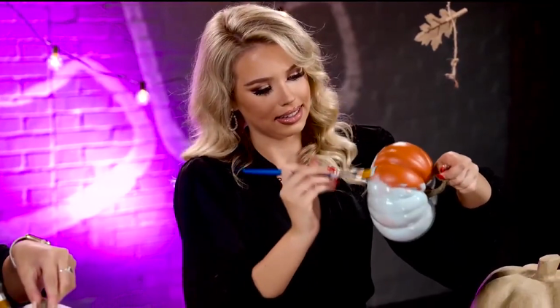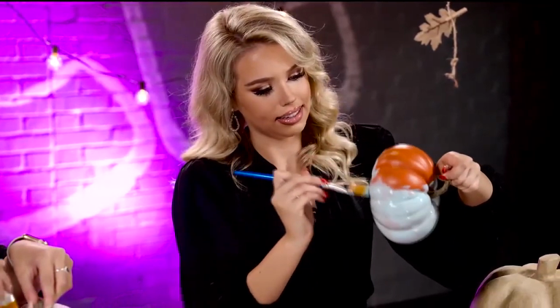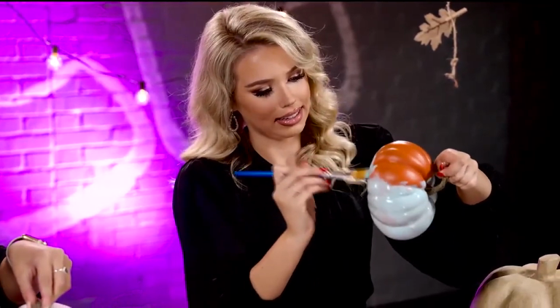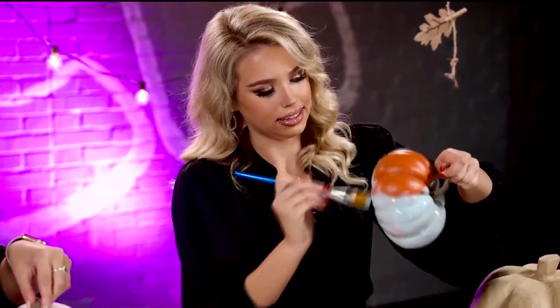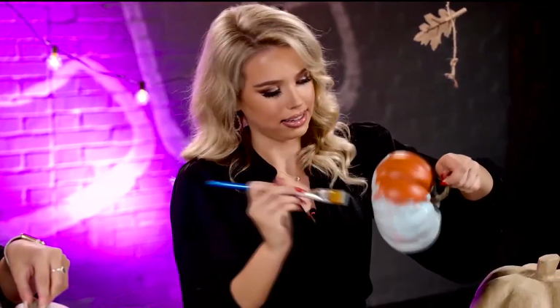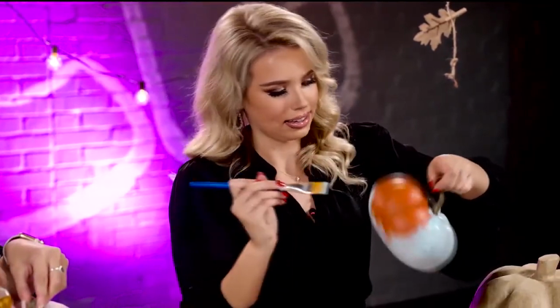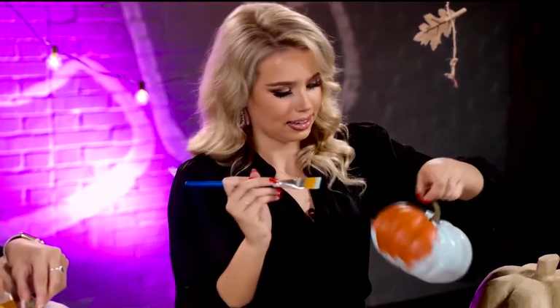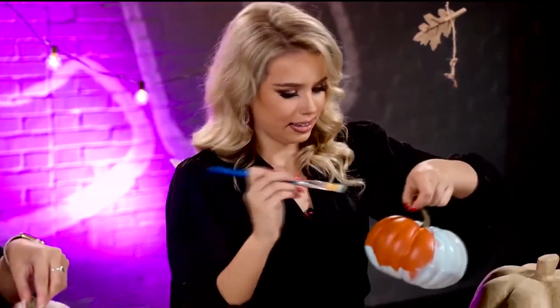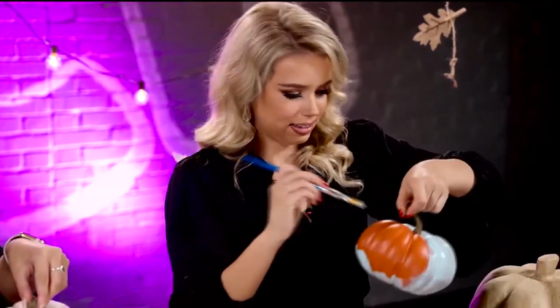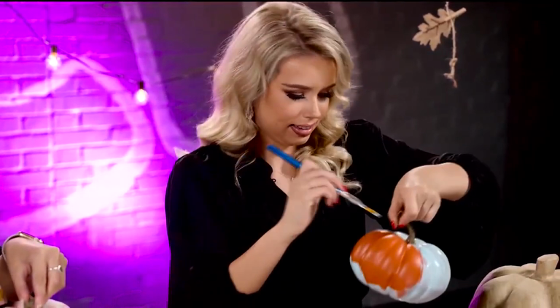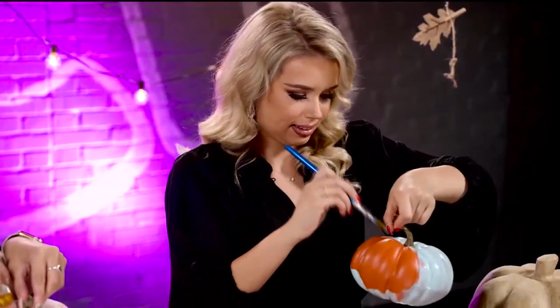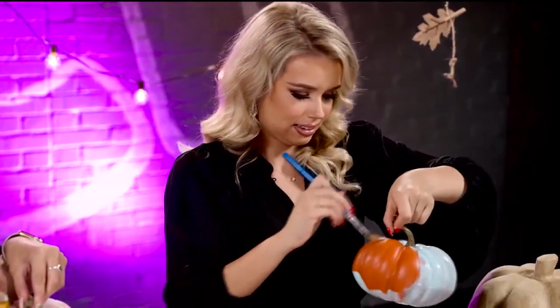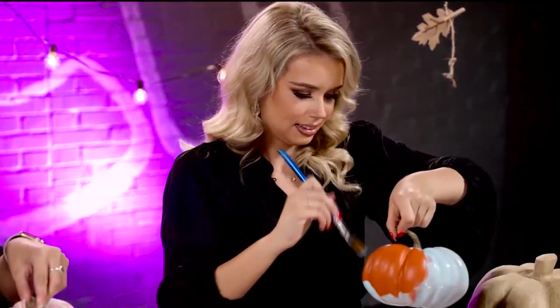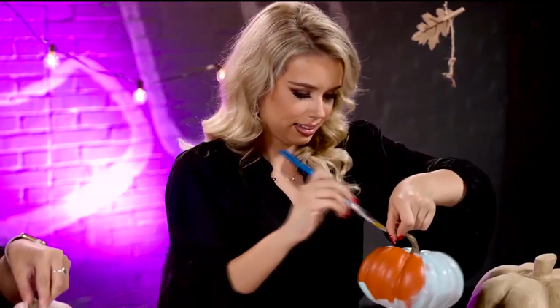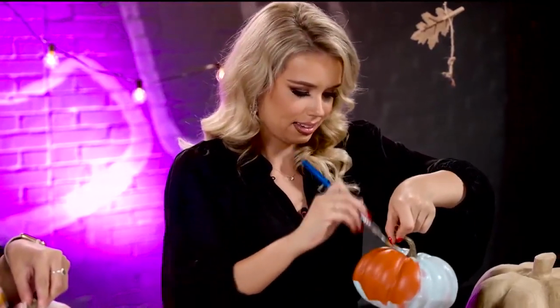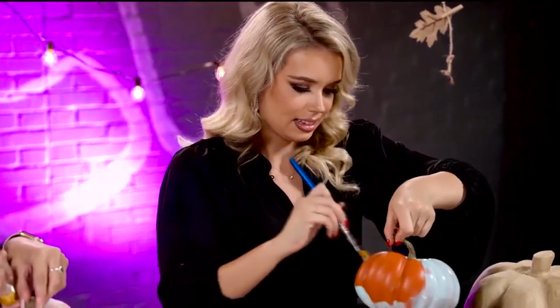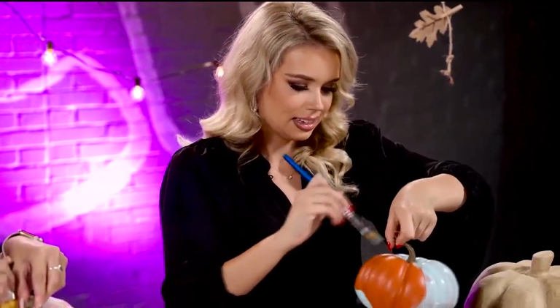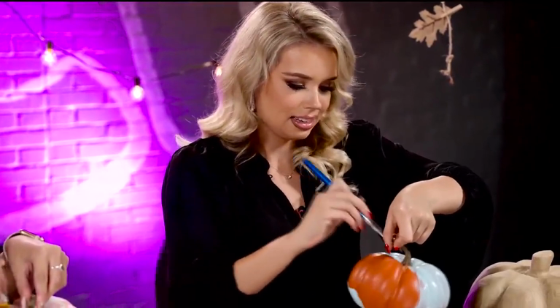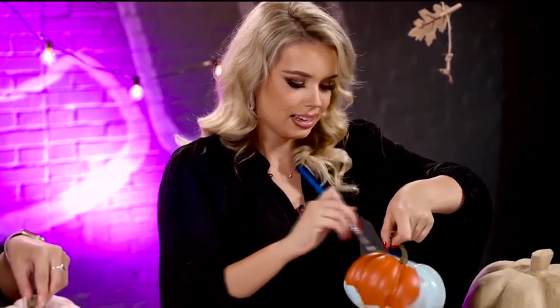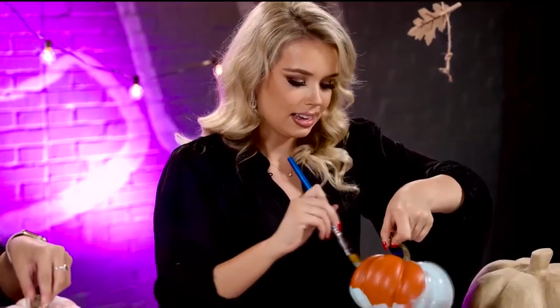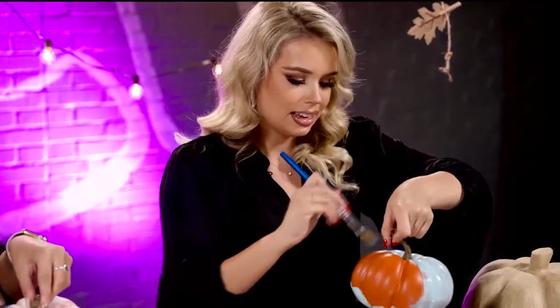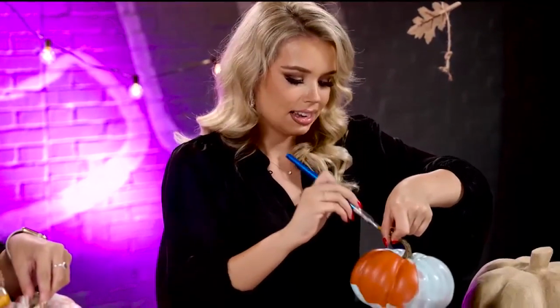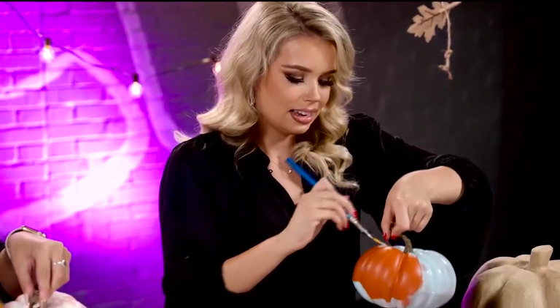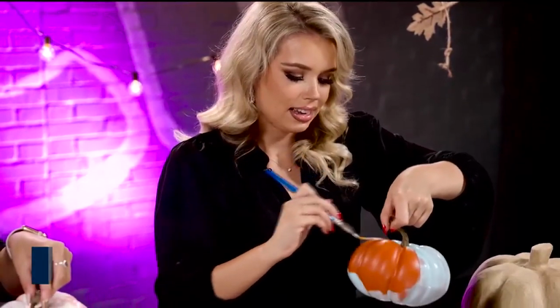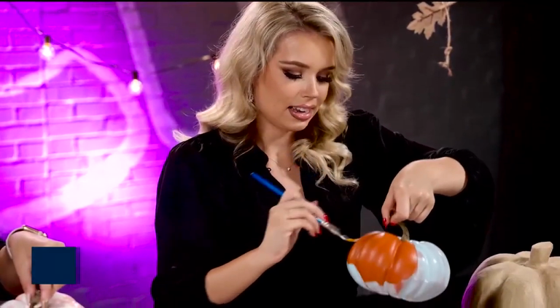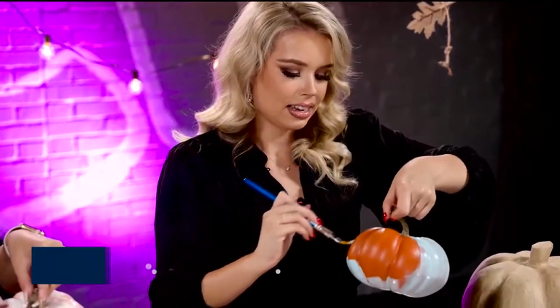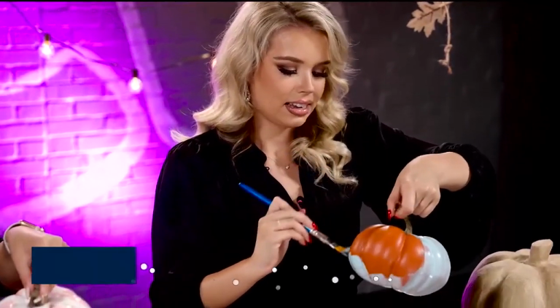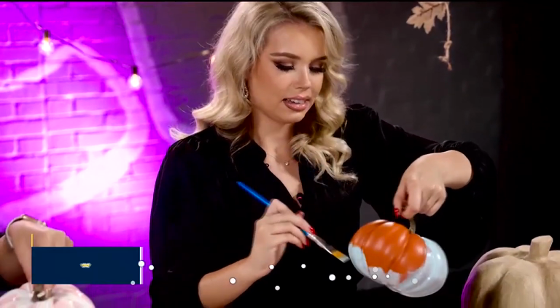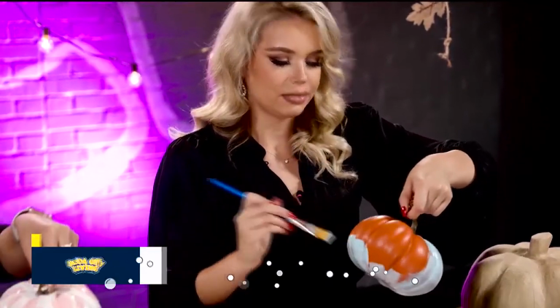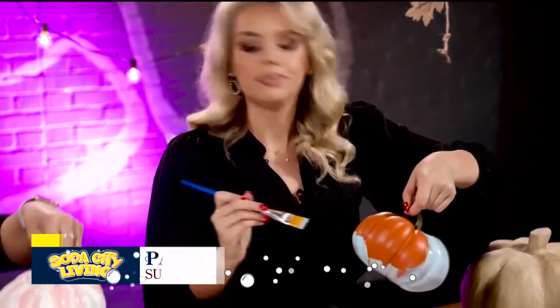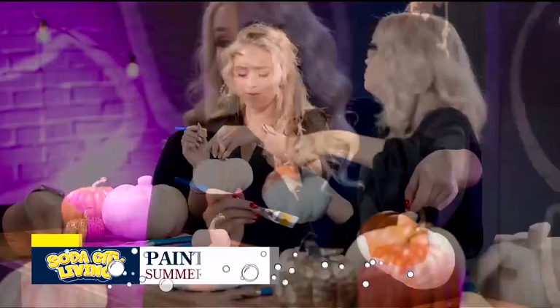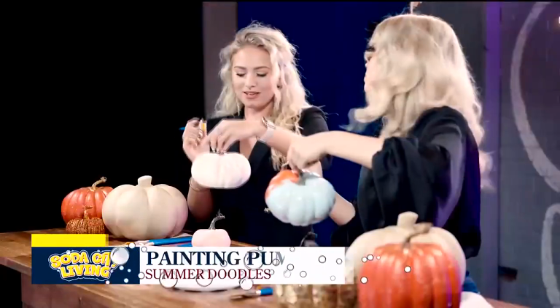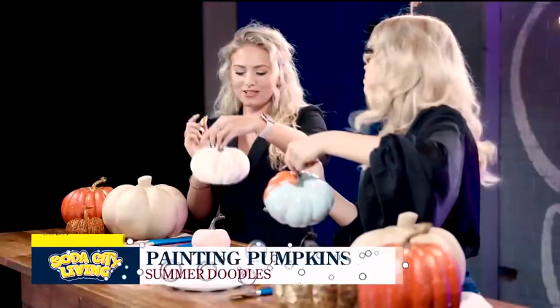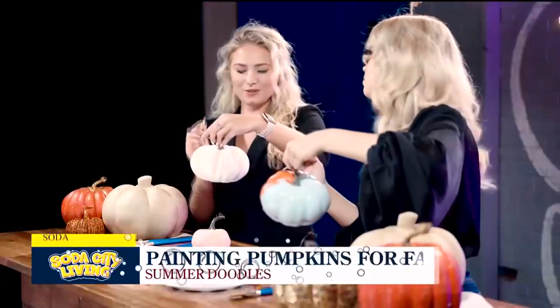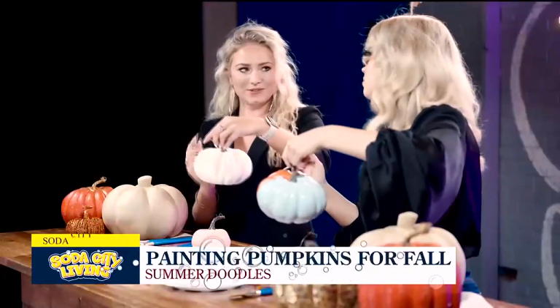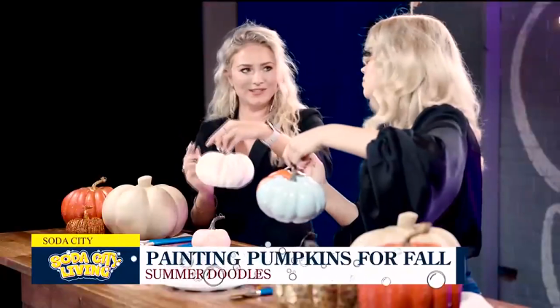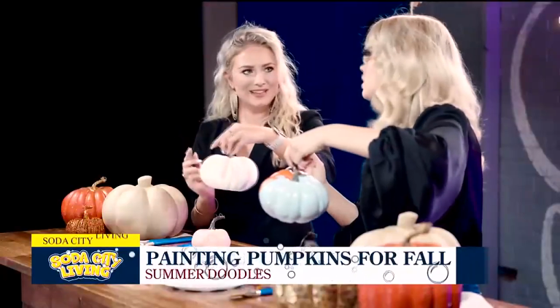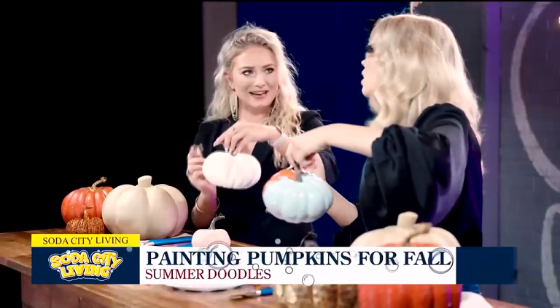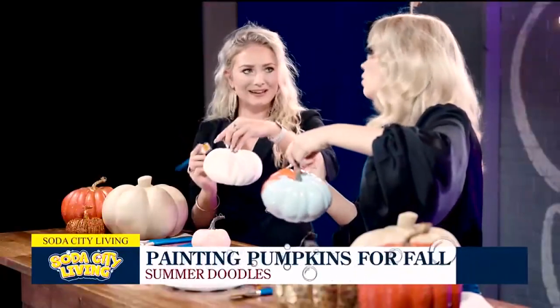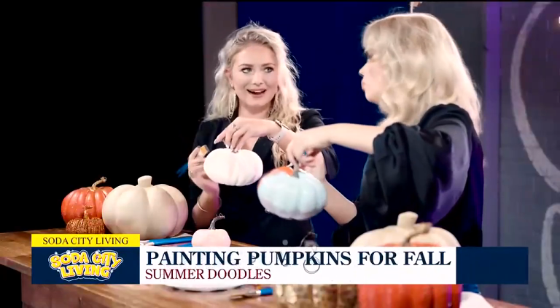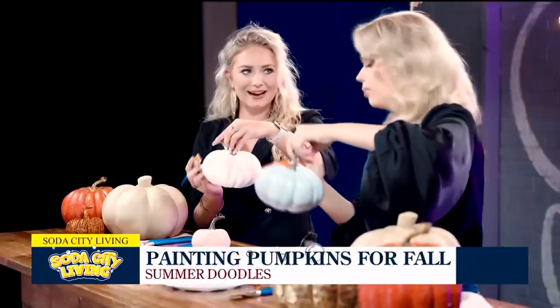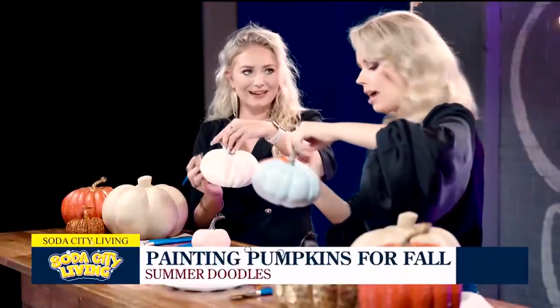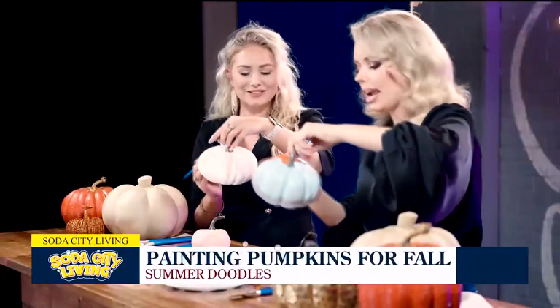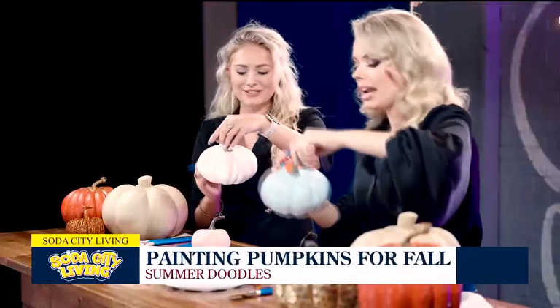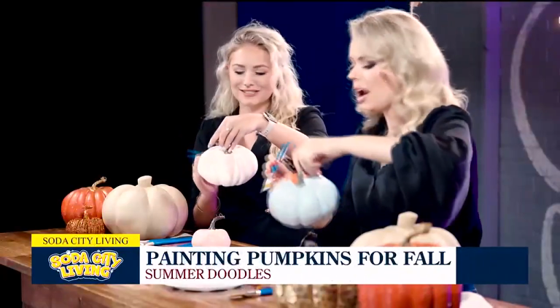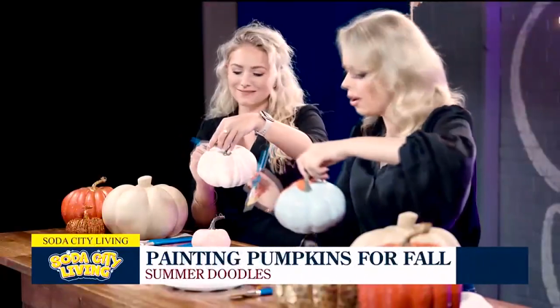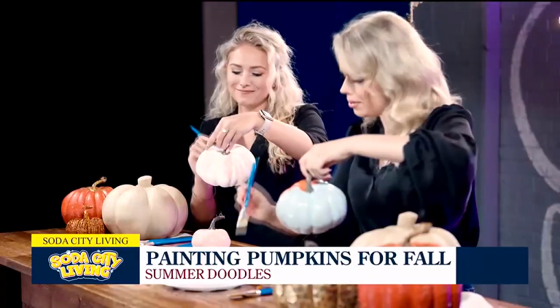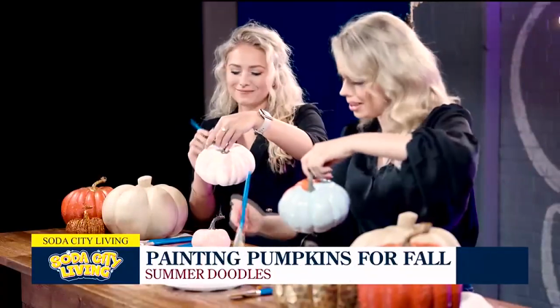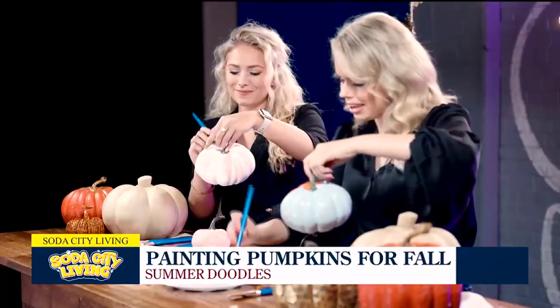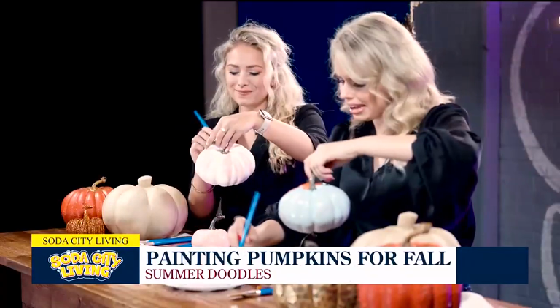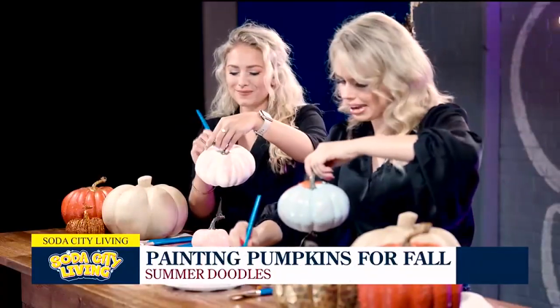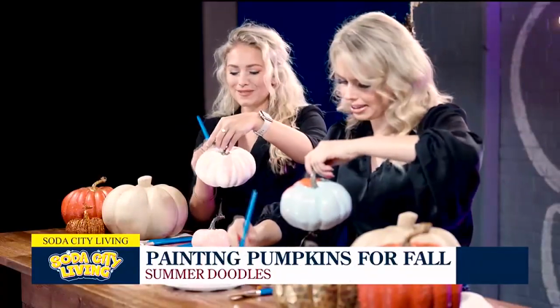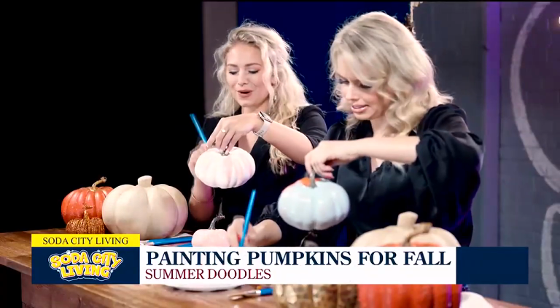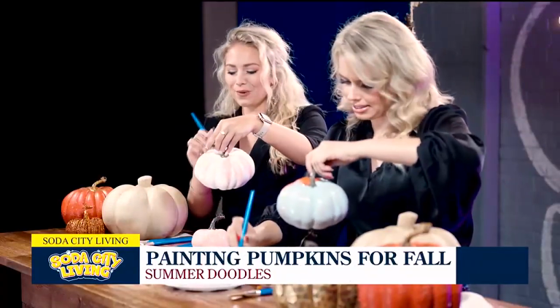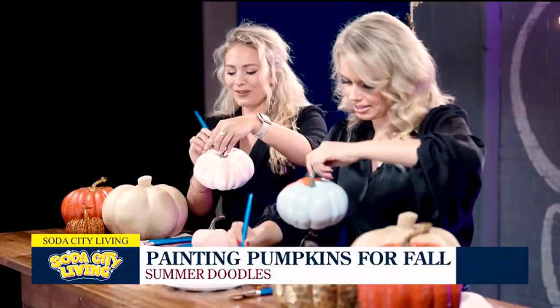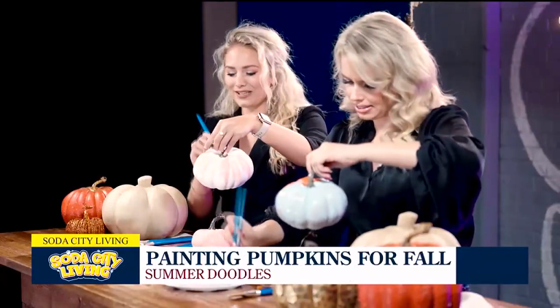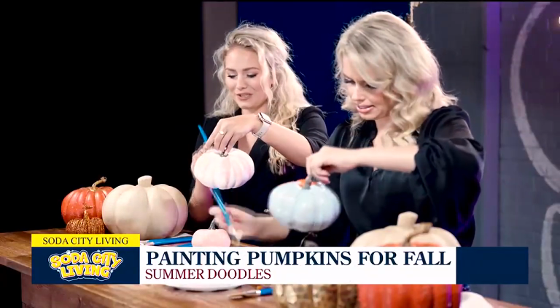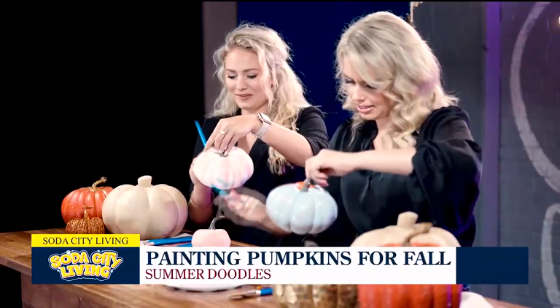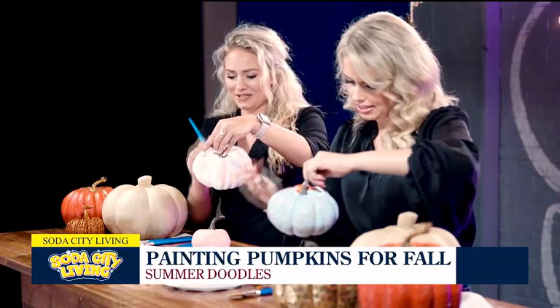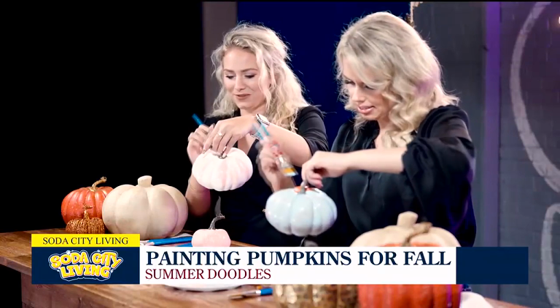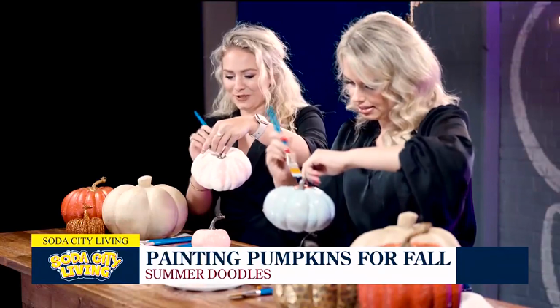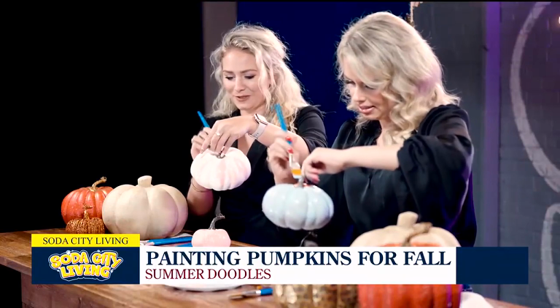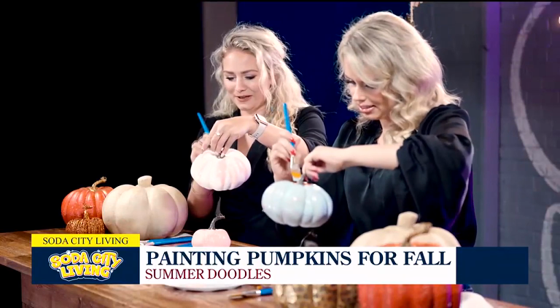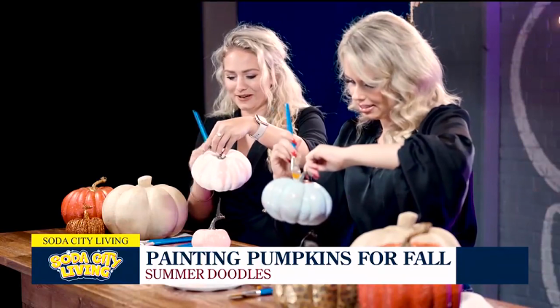This is such a fun and simple activity — like do it with family, do it for date night. Totally gets you into the fall spirit.